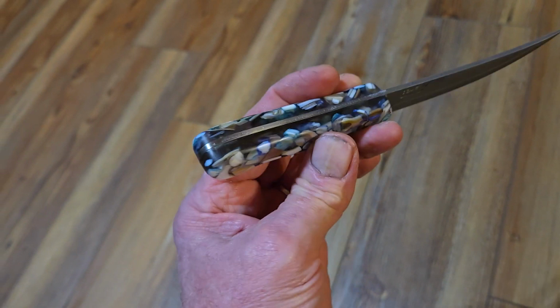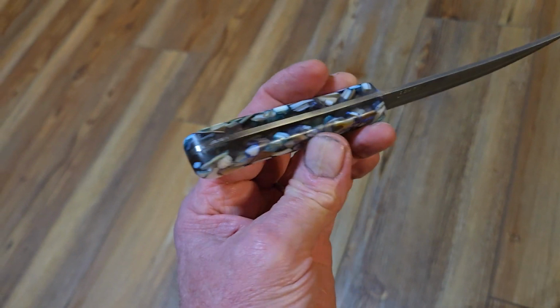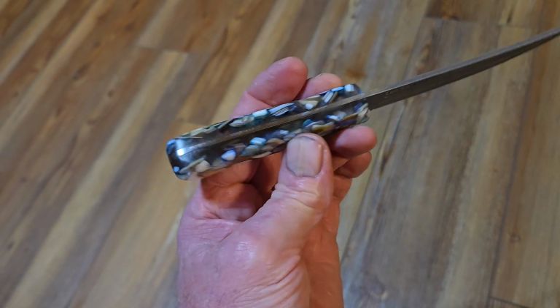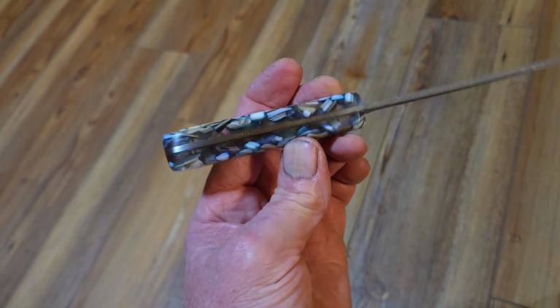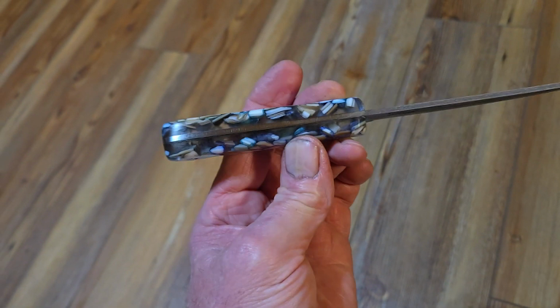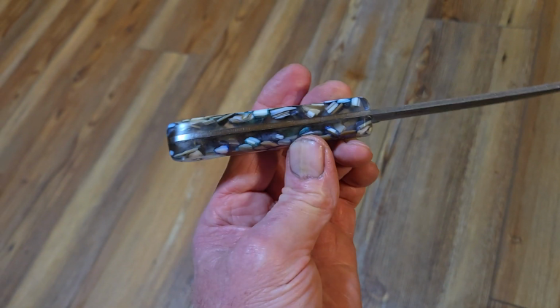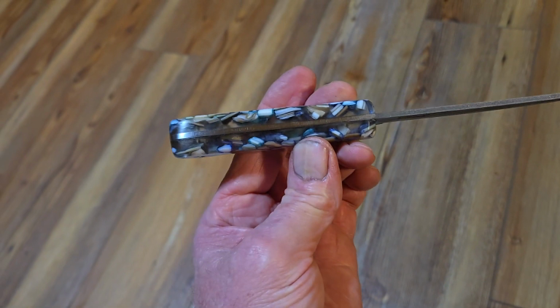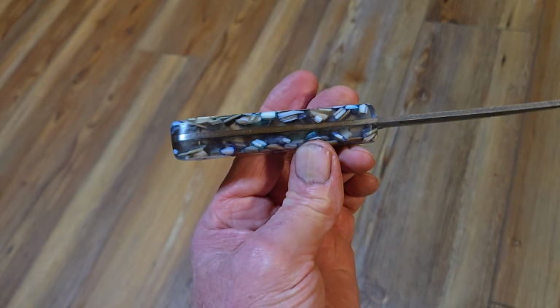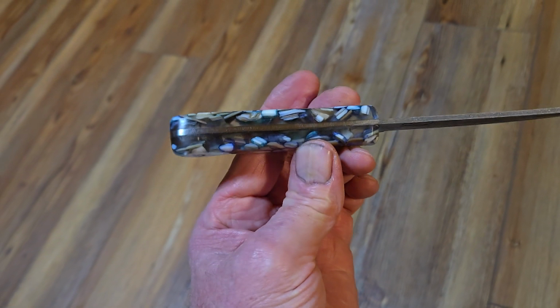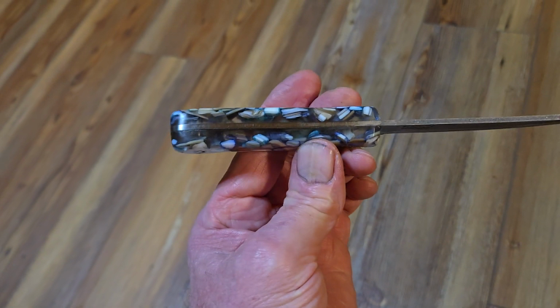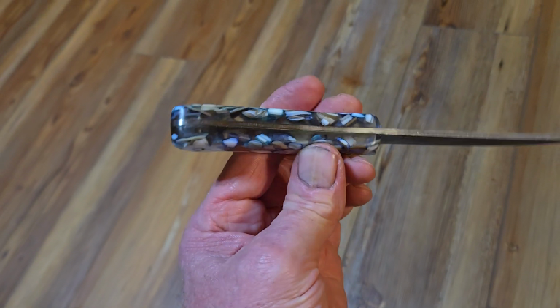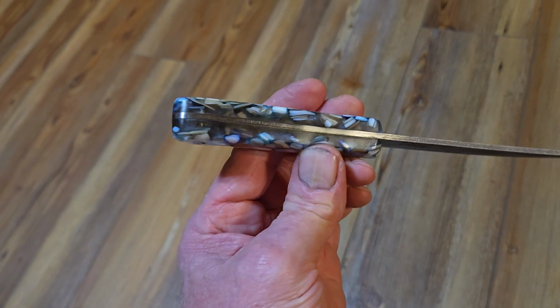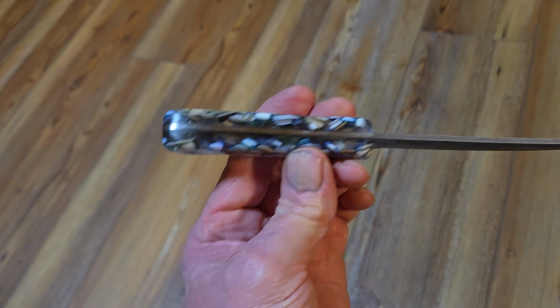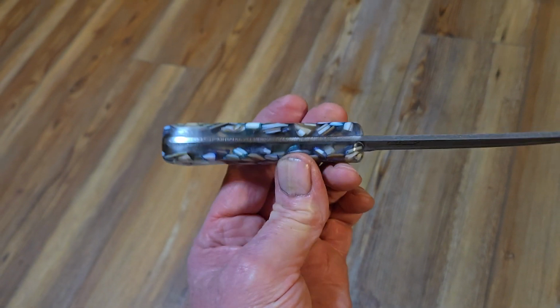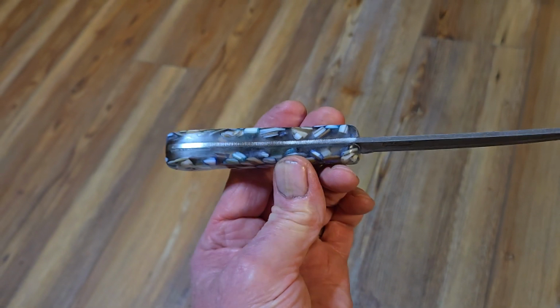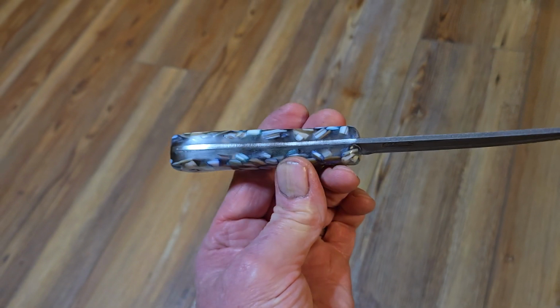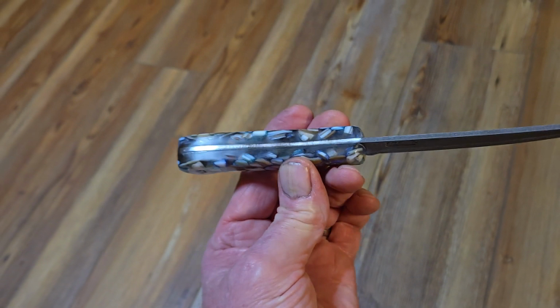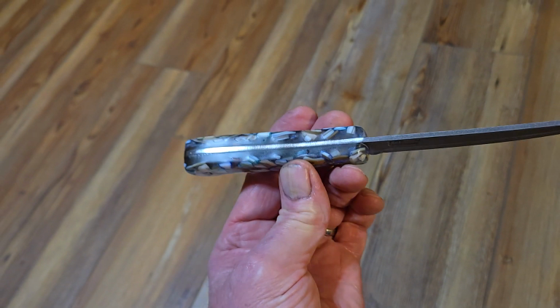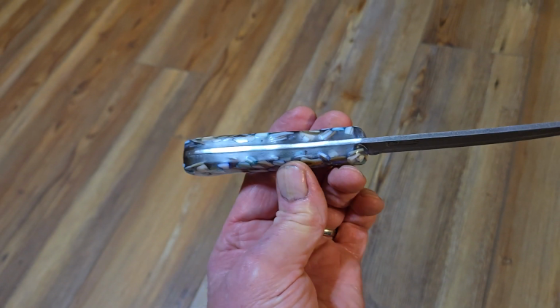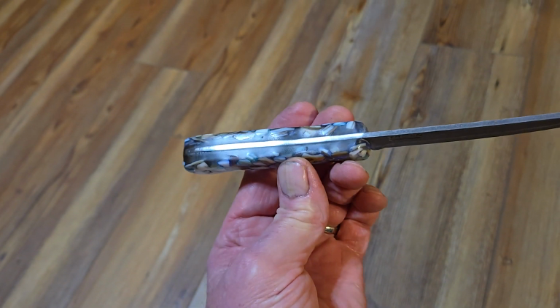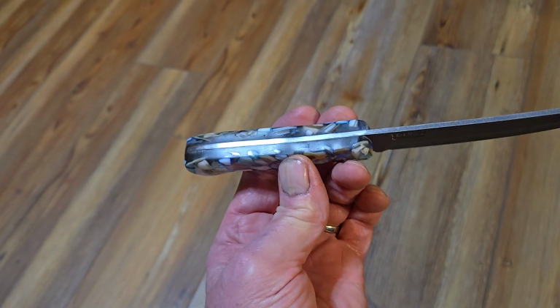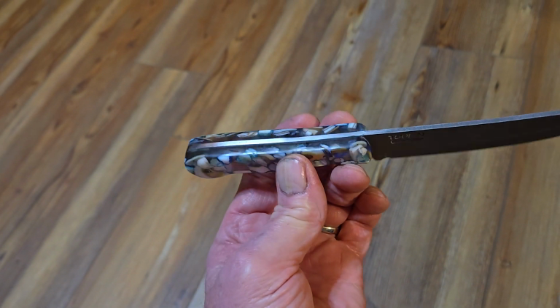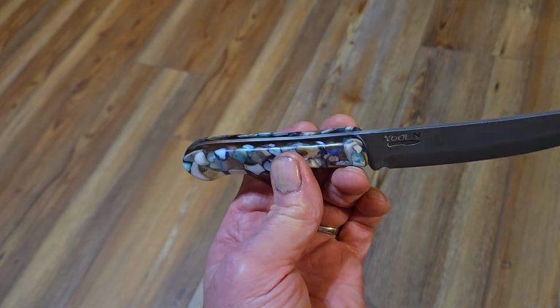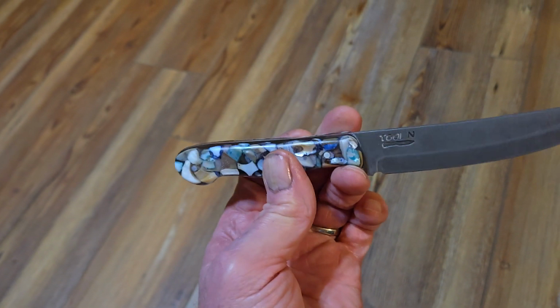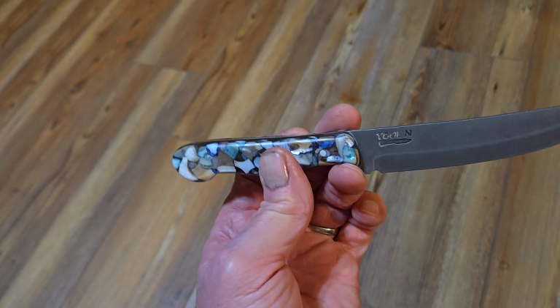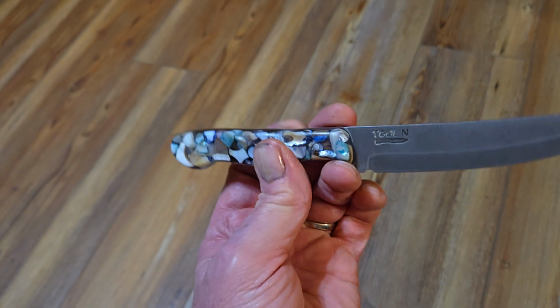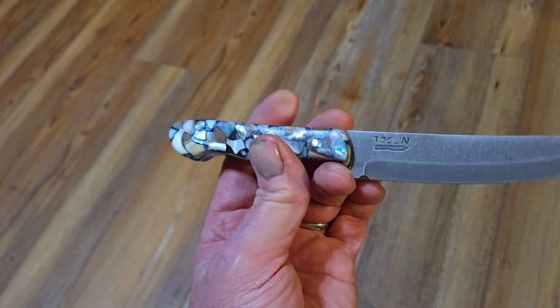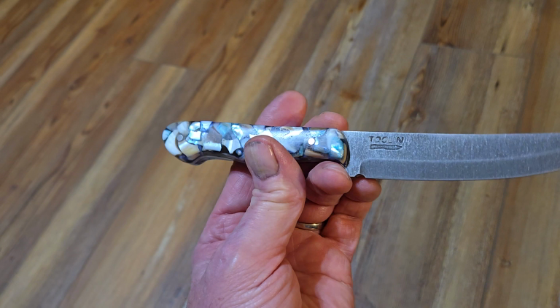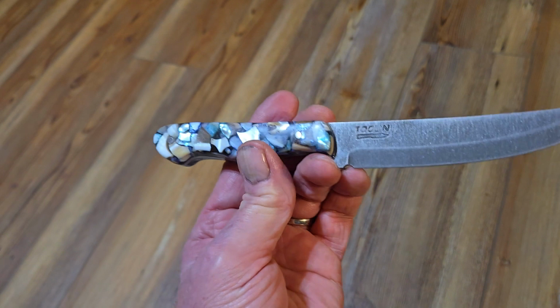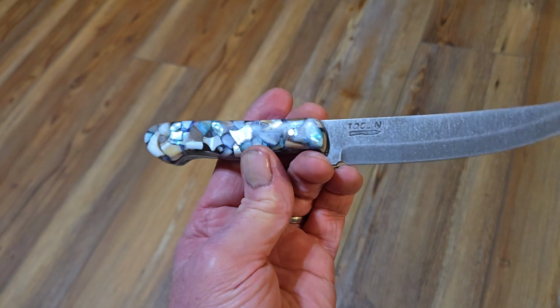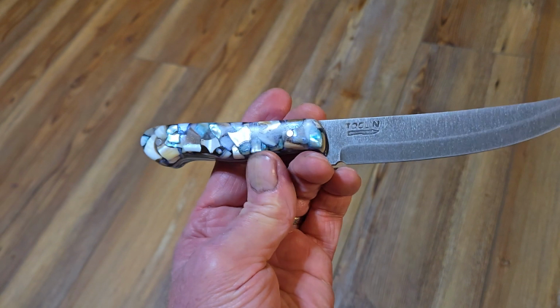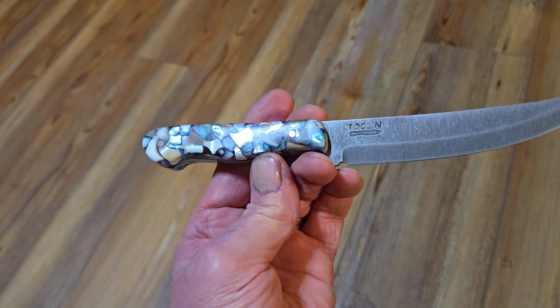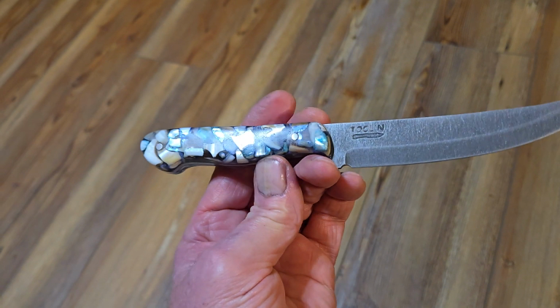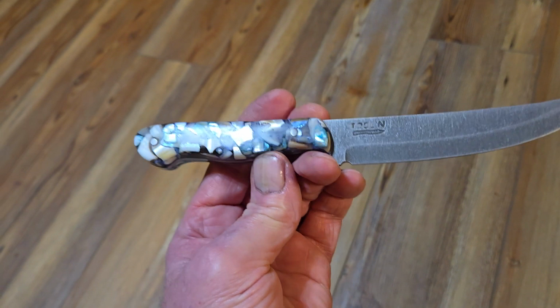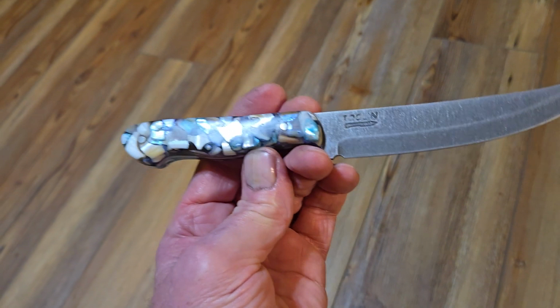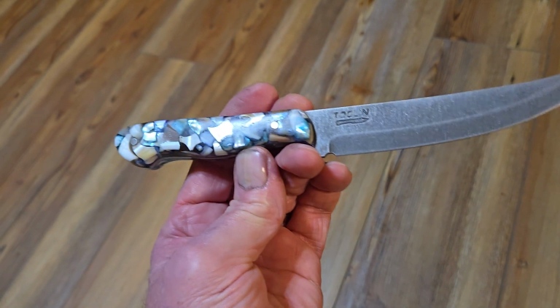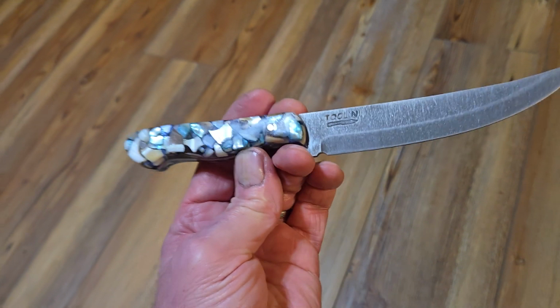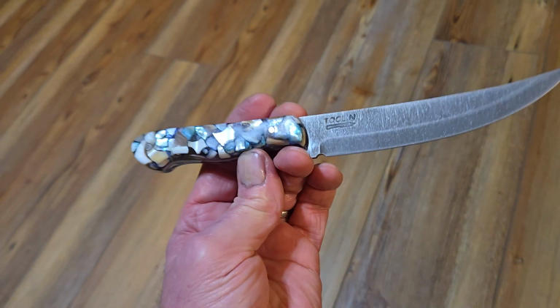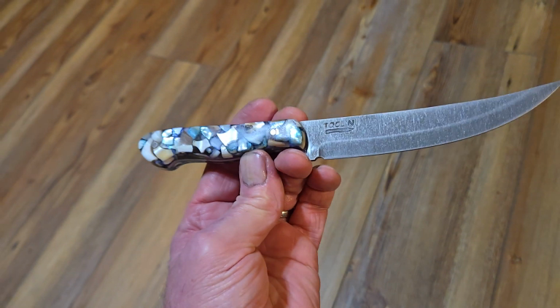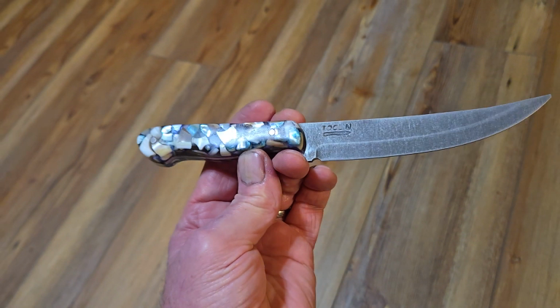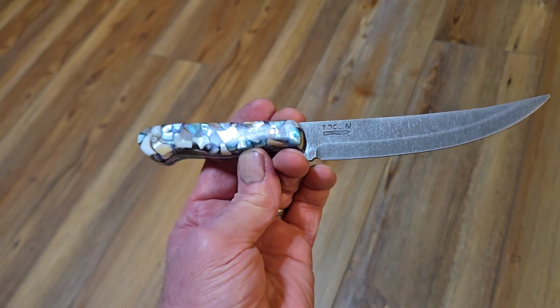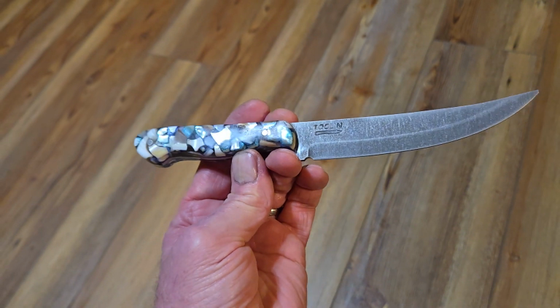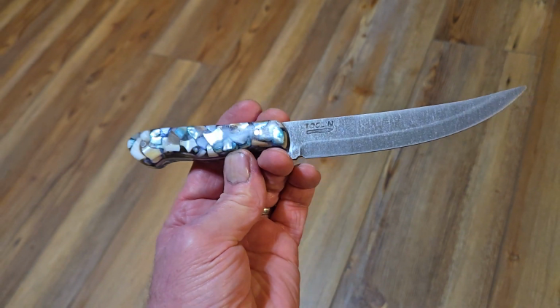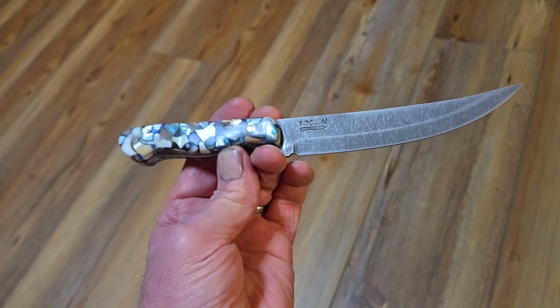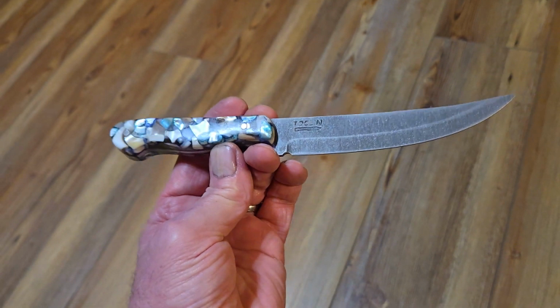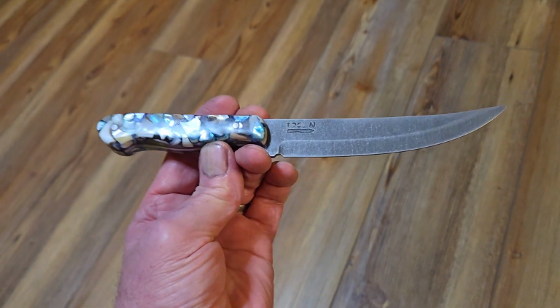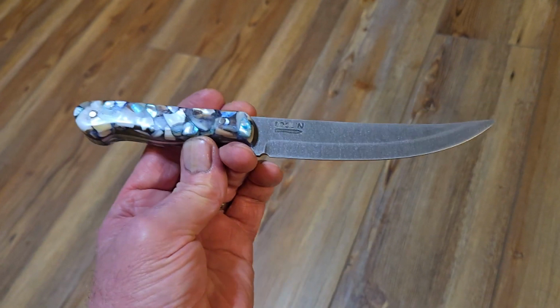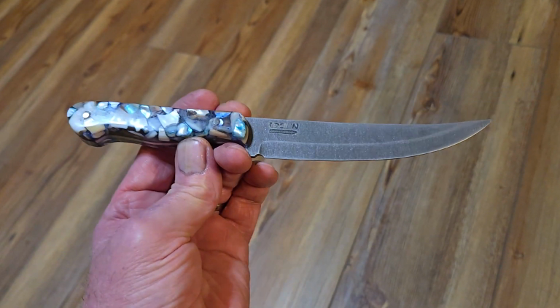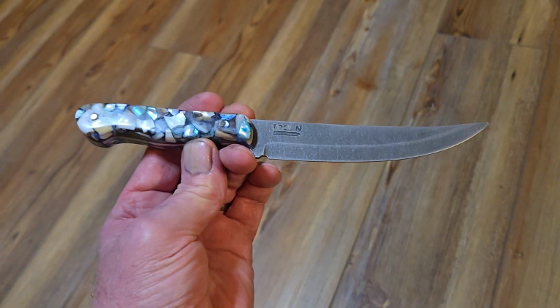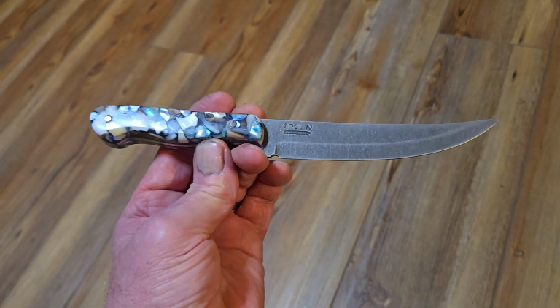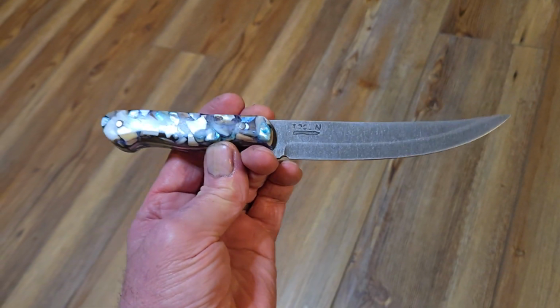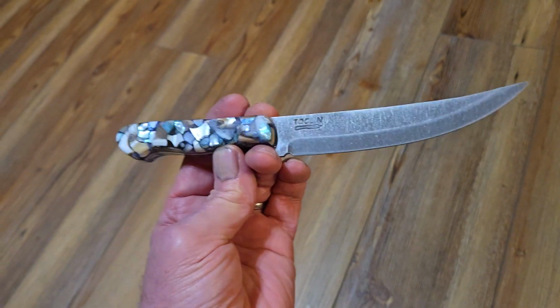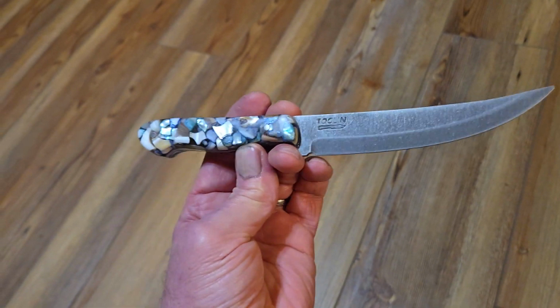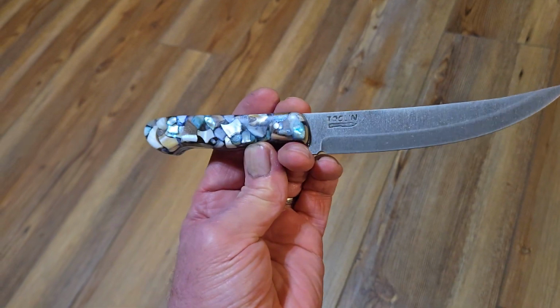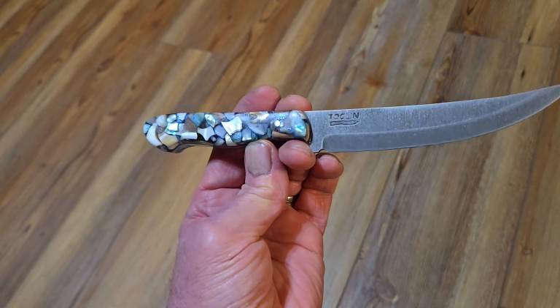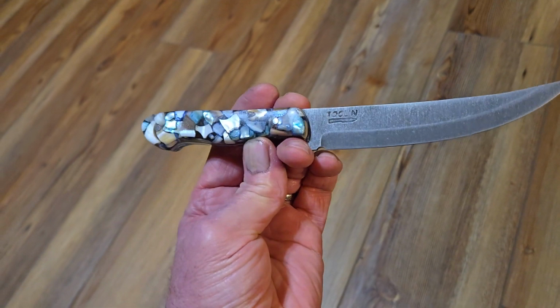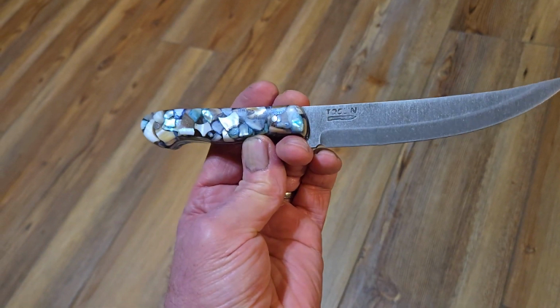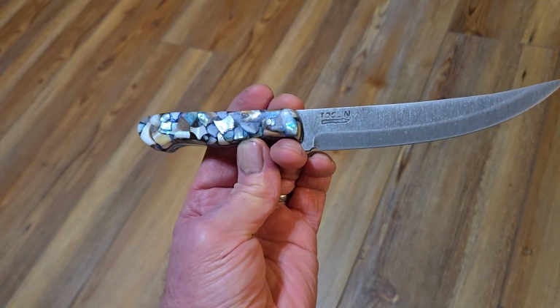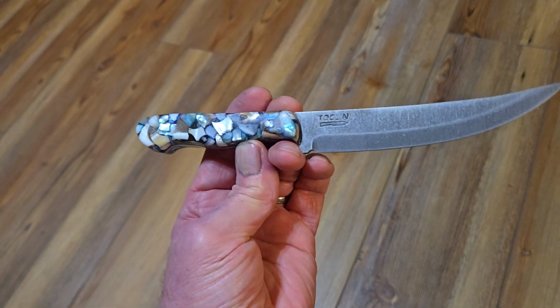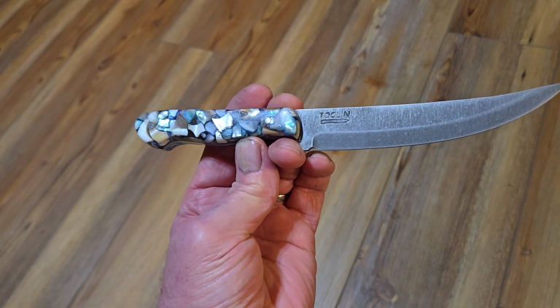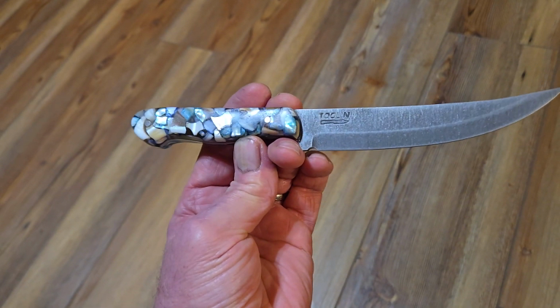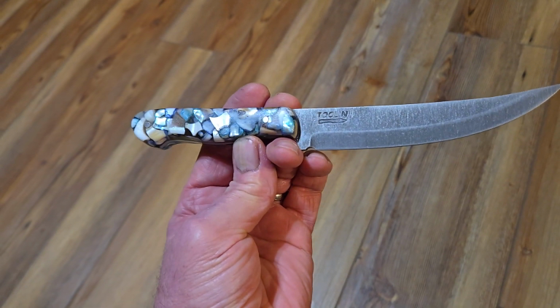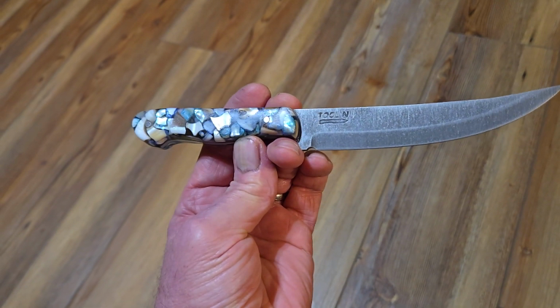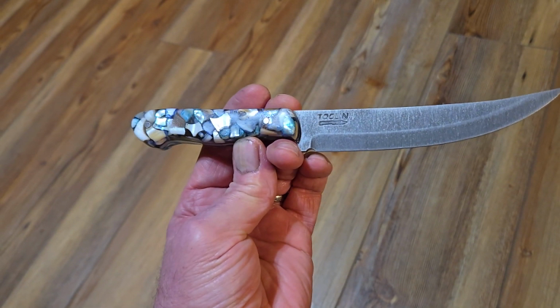It is truly a one-of-a-kind handle. Hope you enjoy the video.